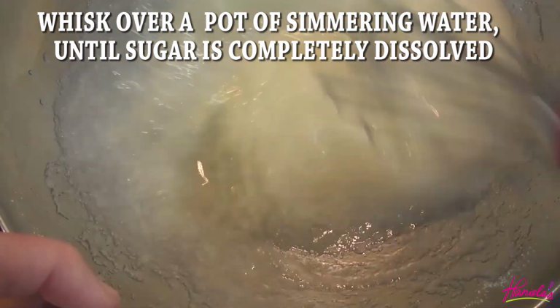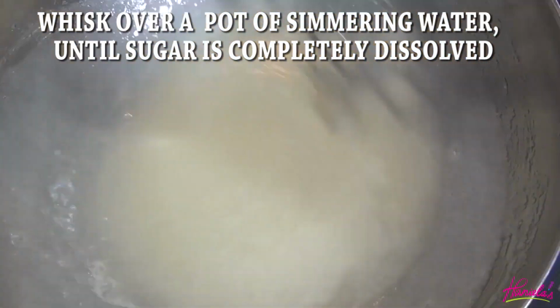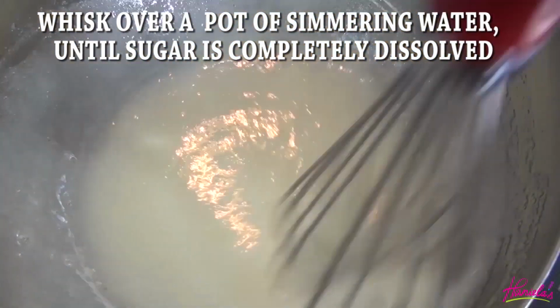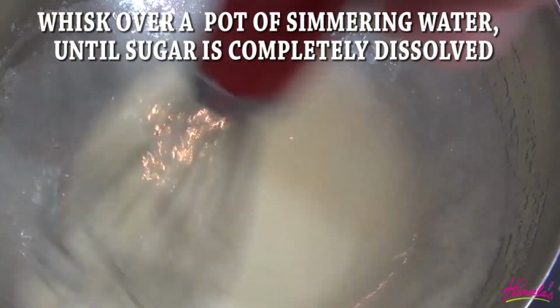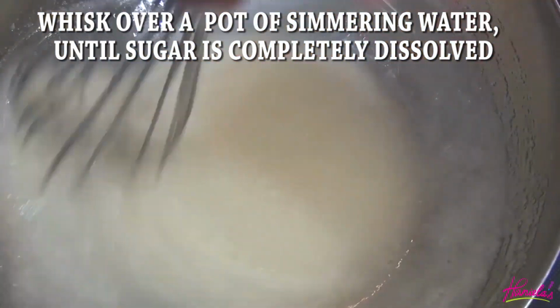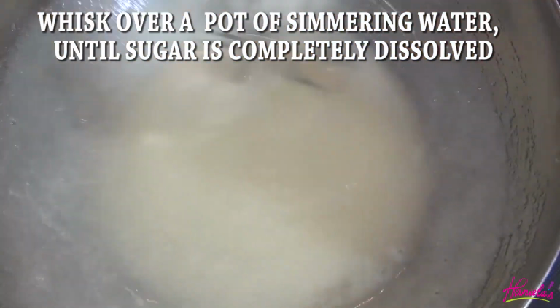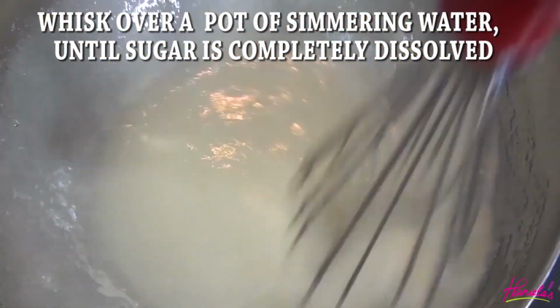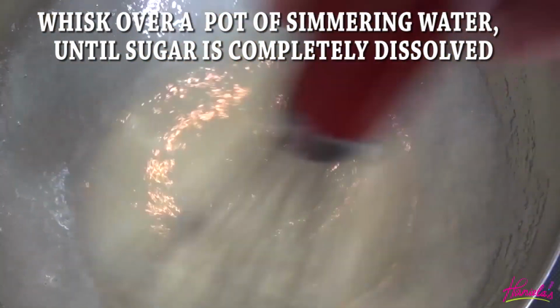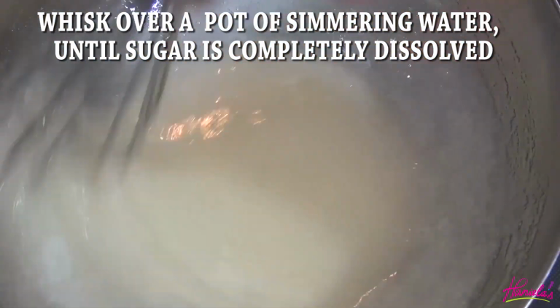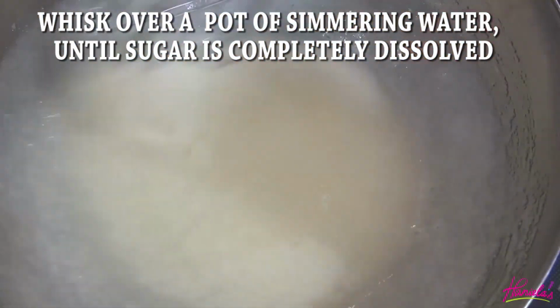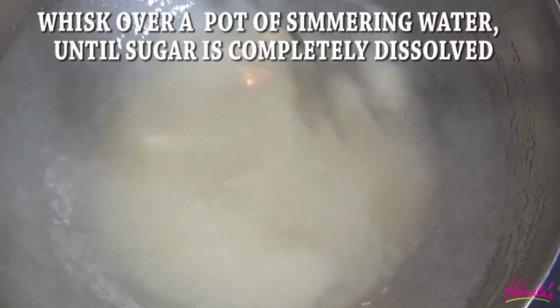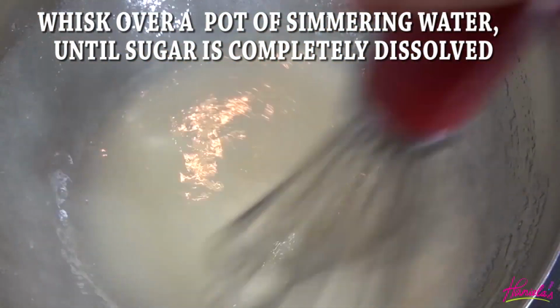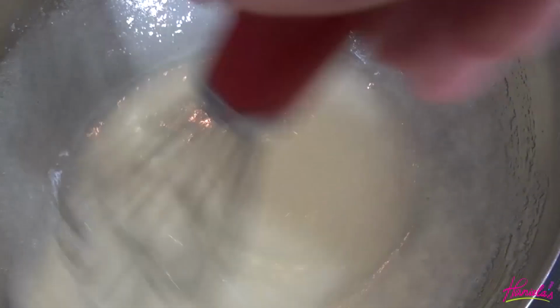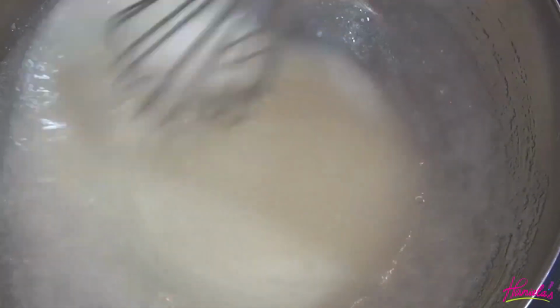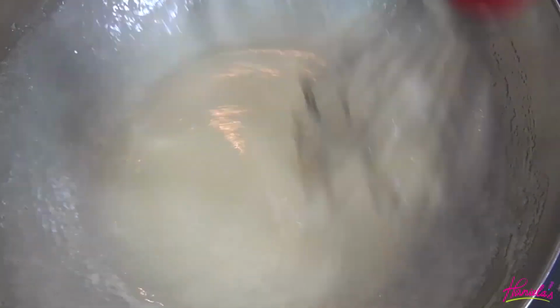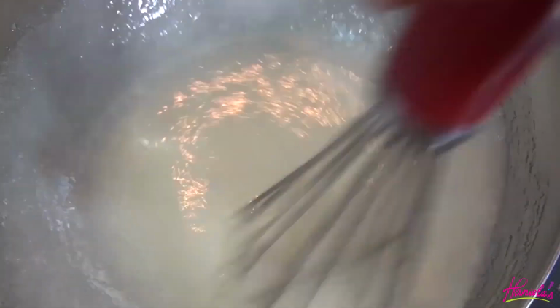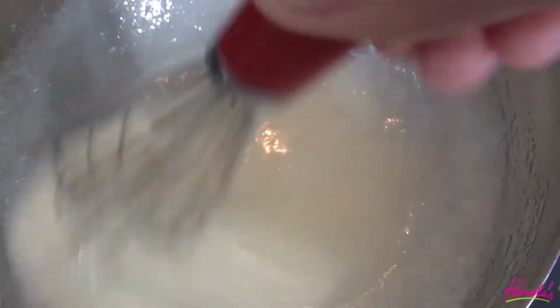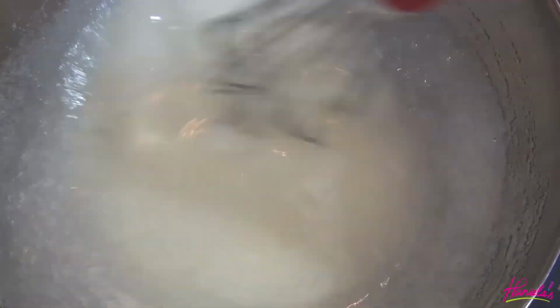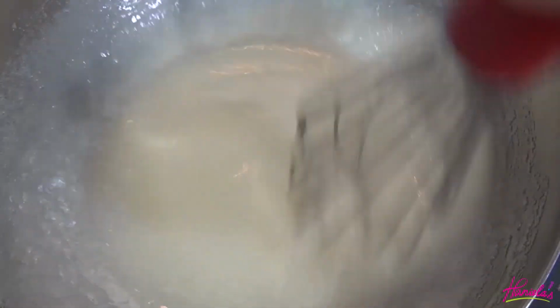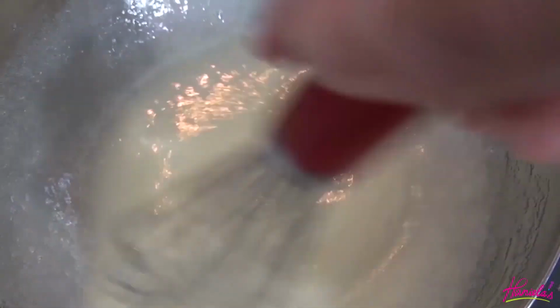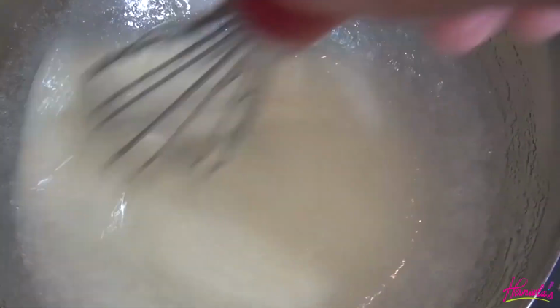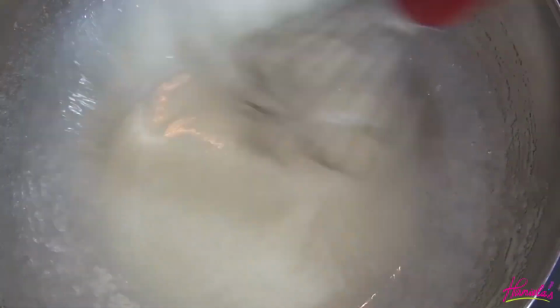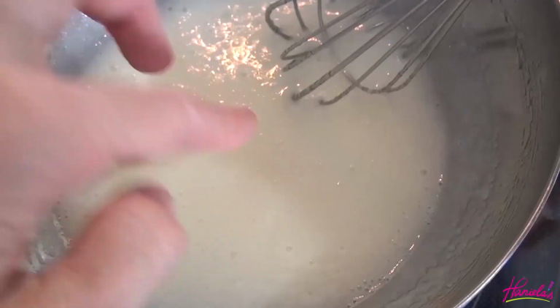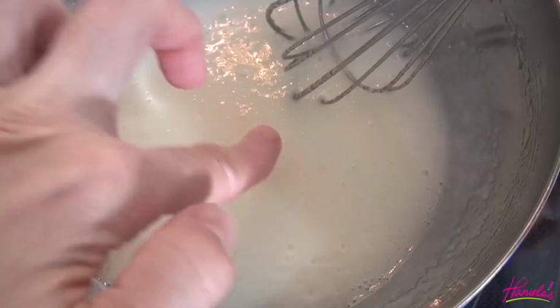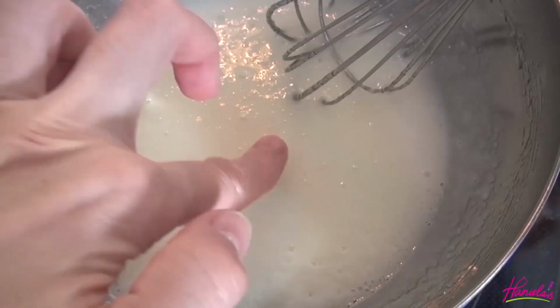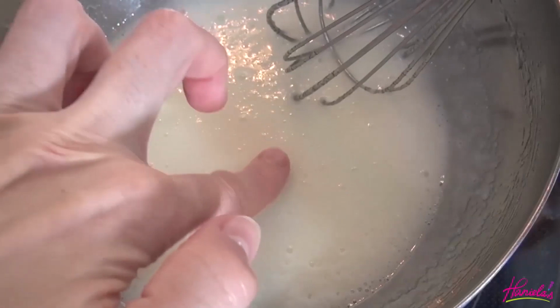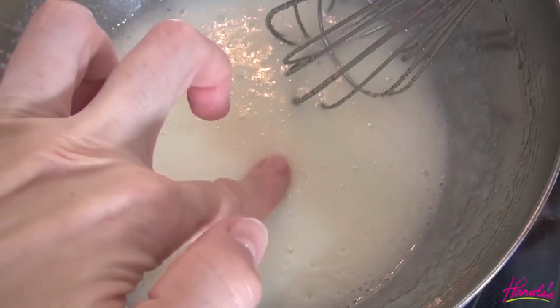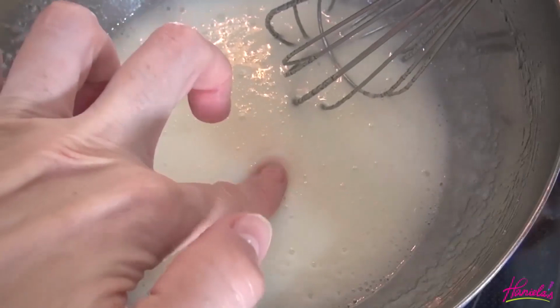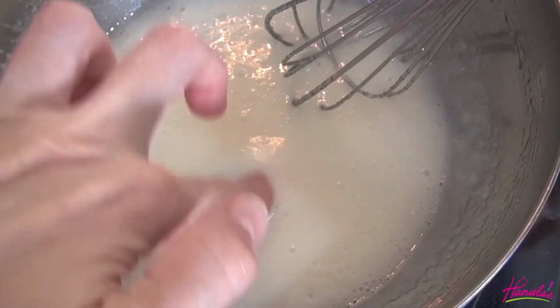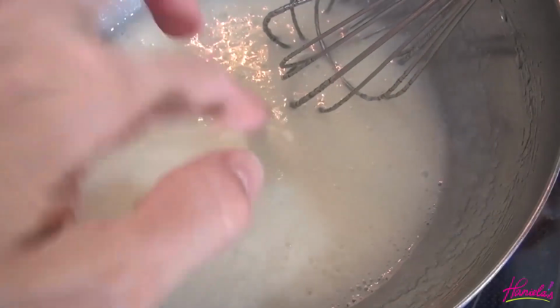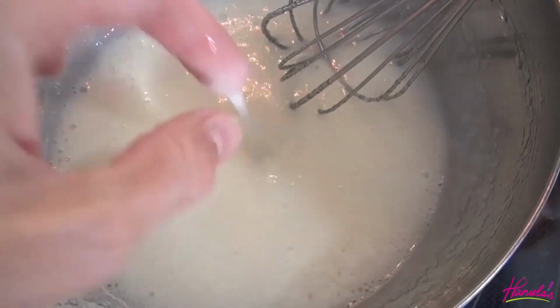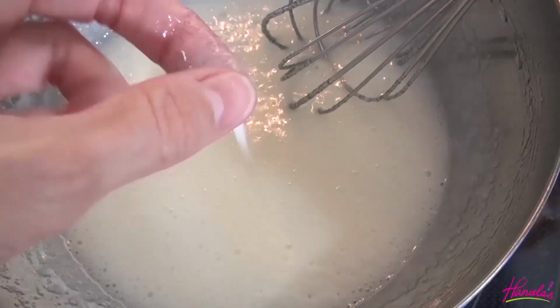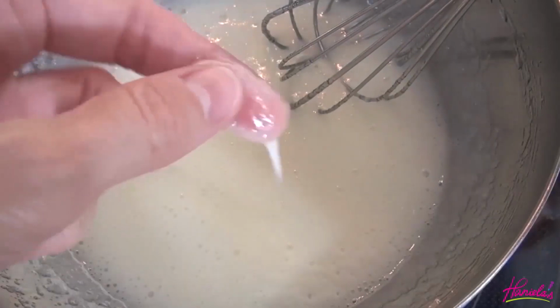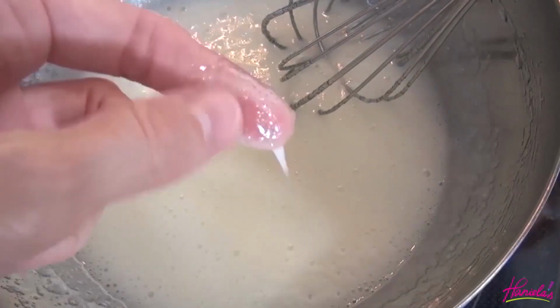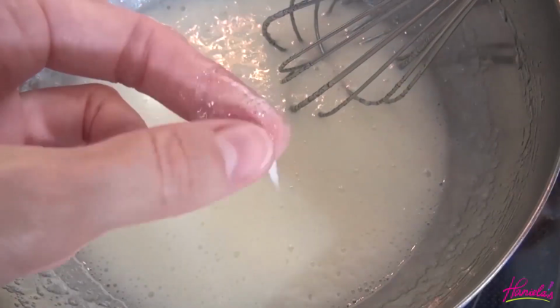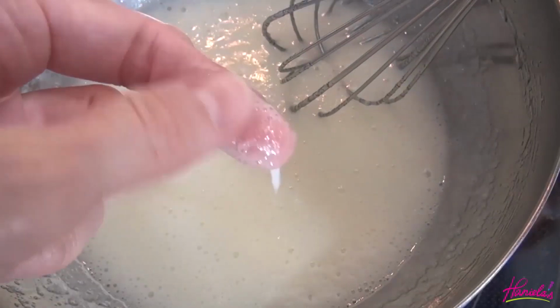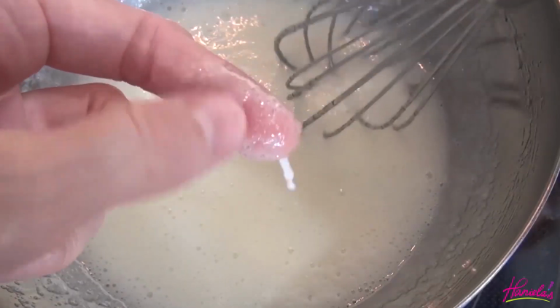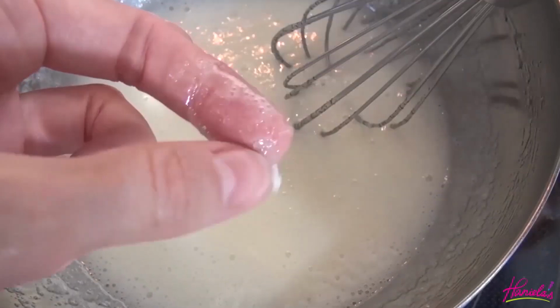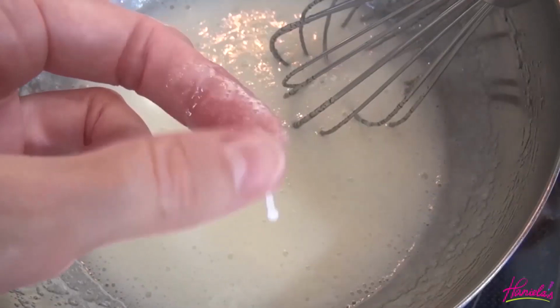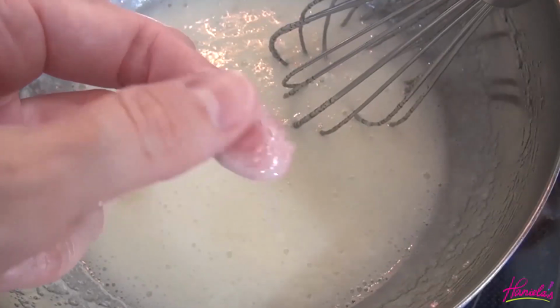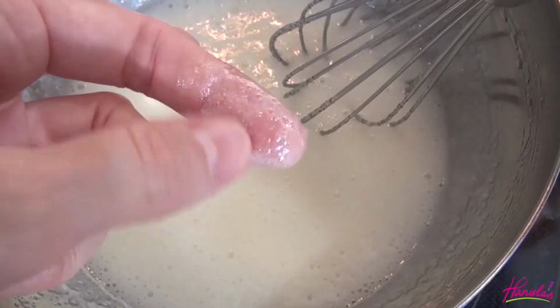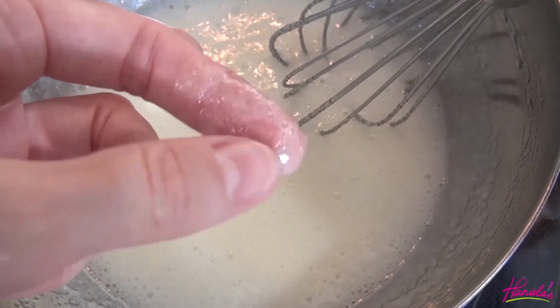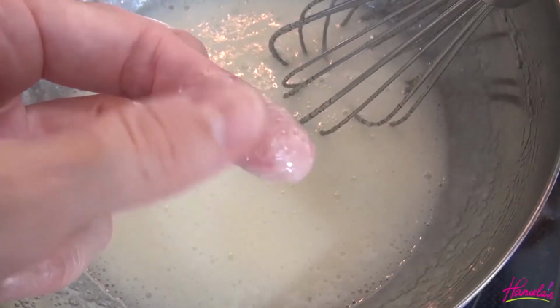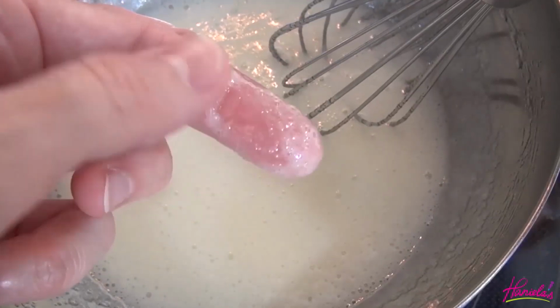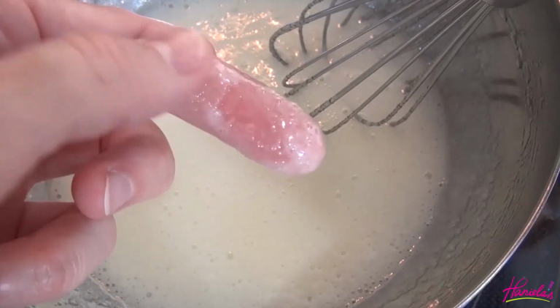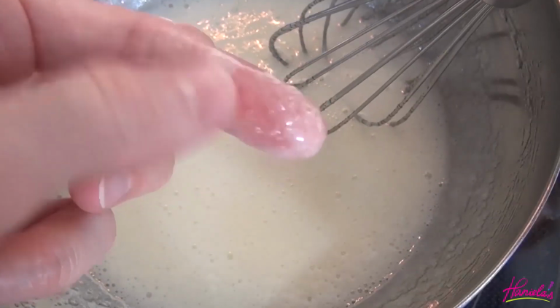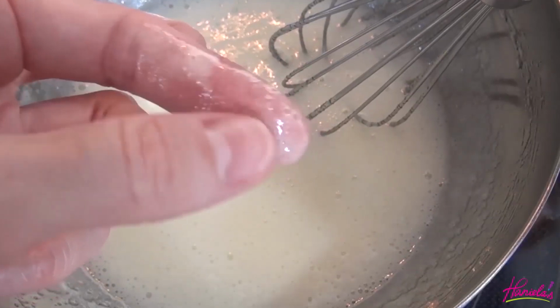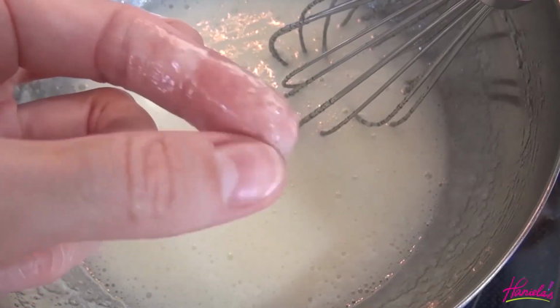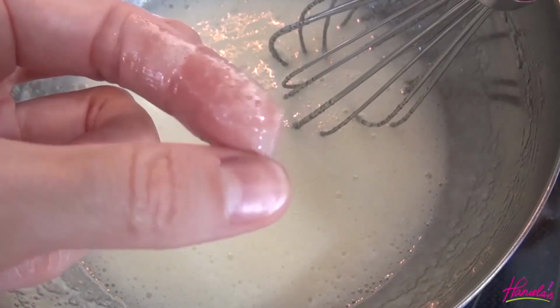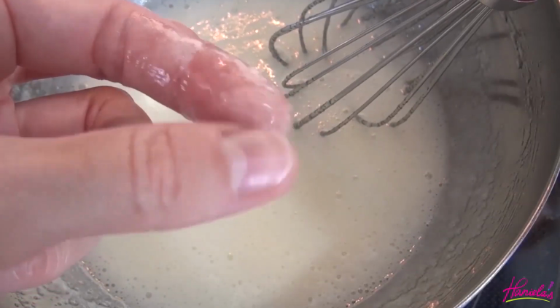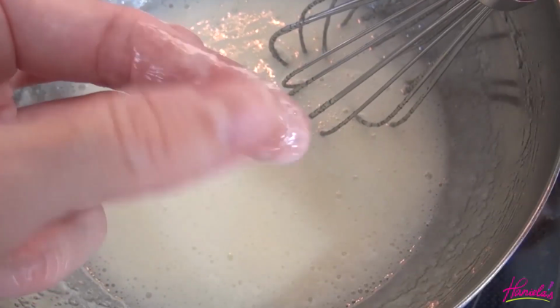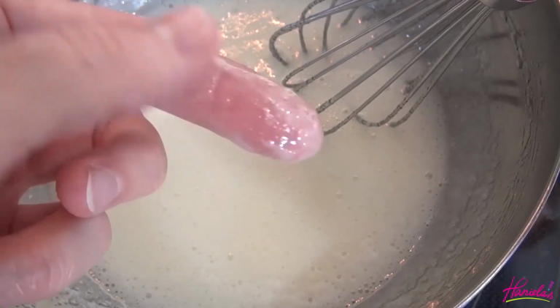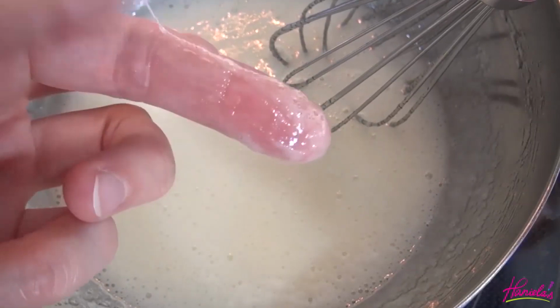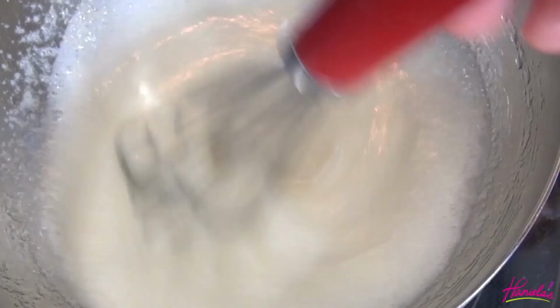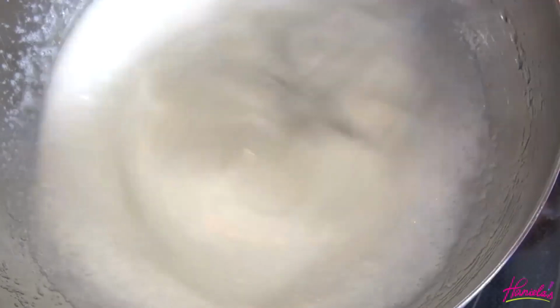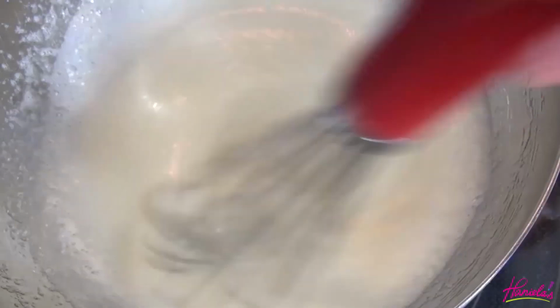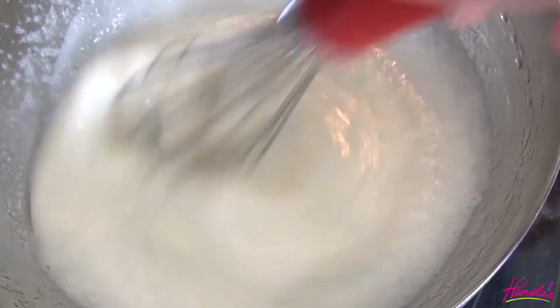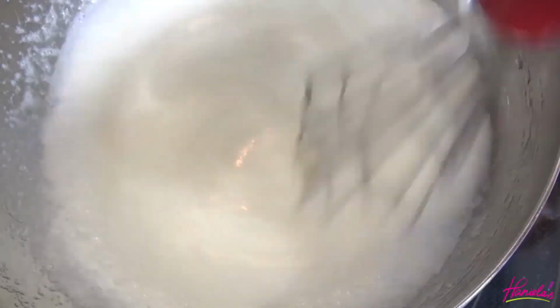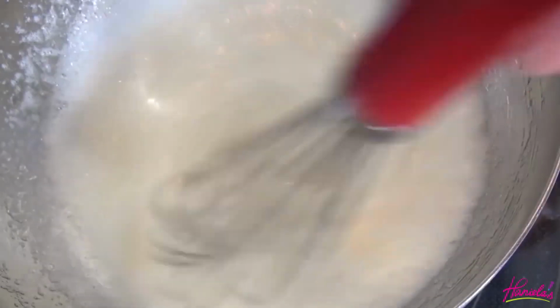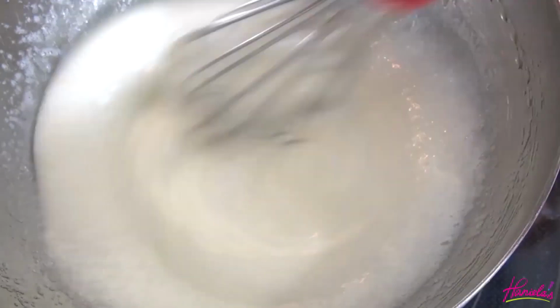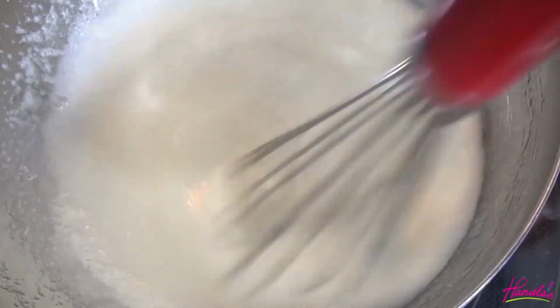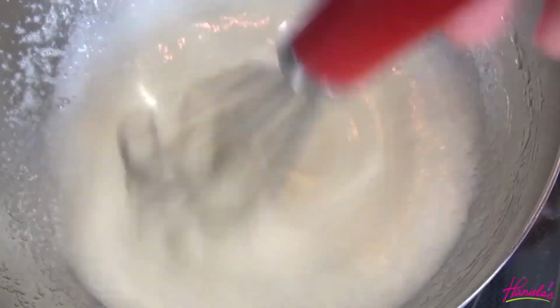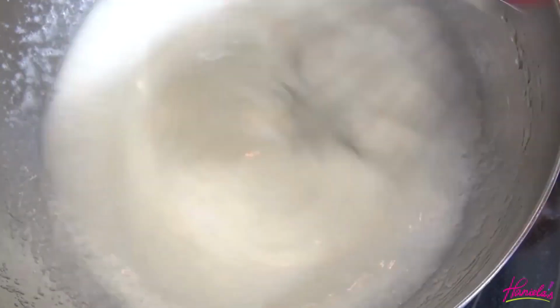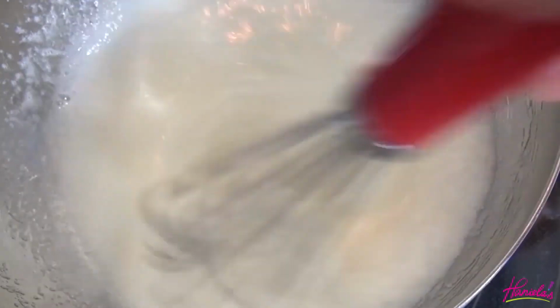You can check if the sugar is dissolved by rubbing the mixture between your fingers. If there is no more graininess, it's ready to go.